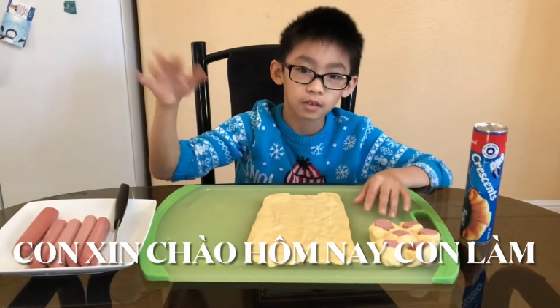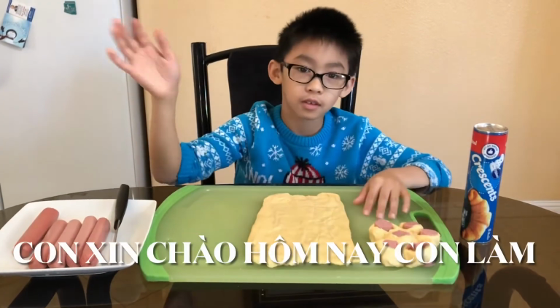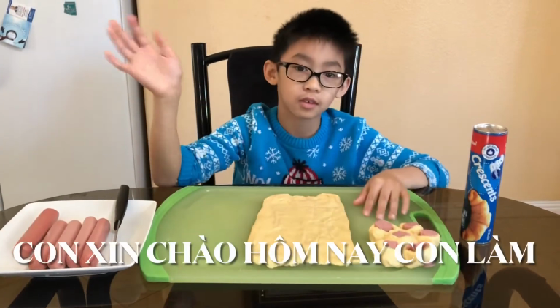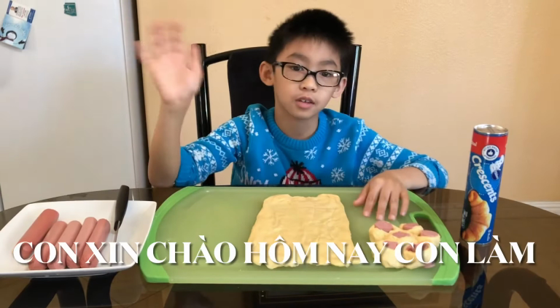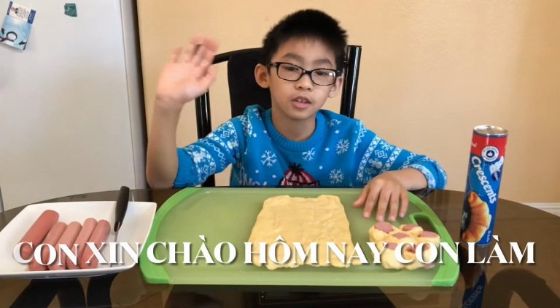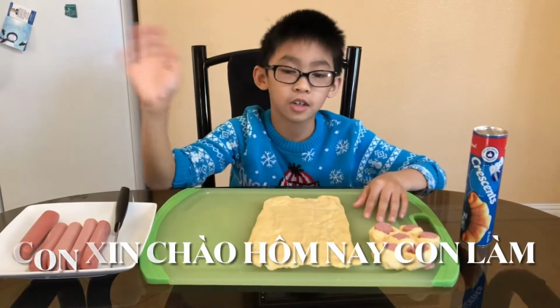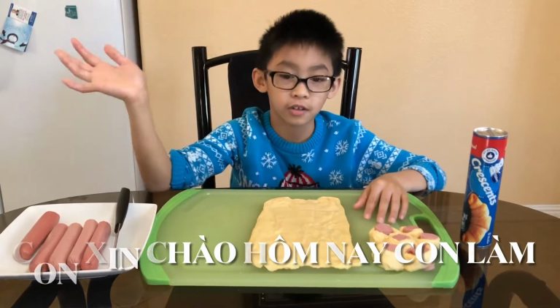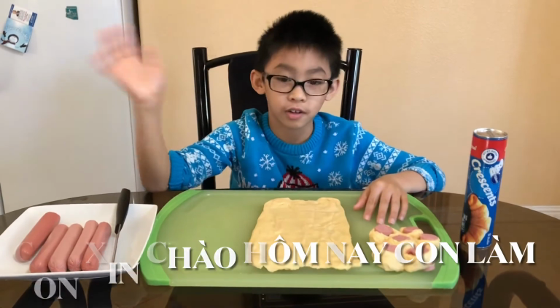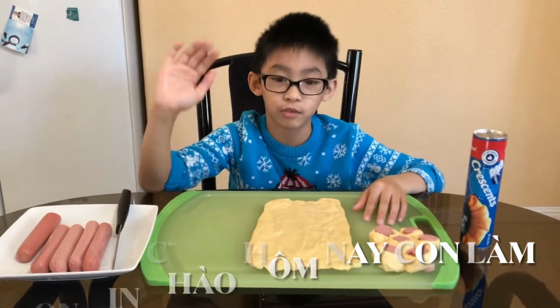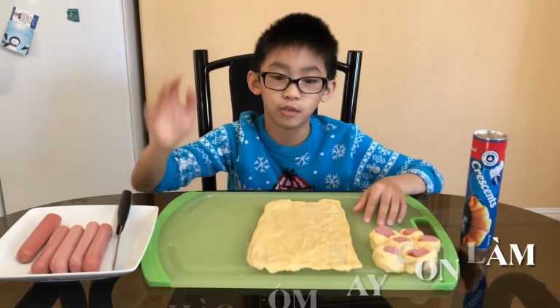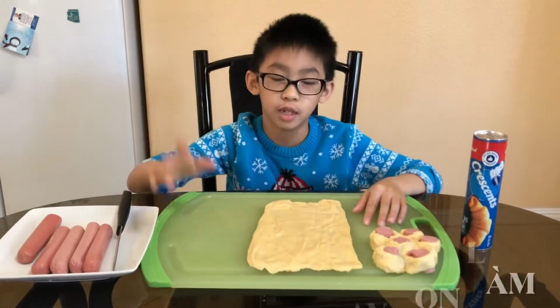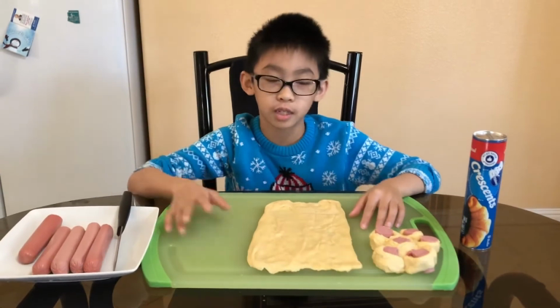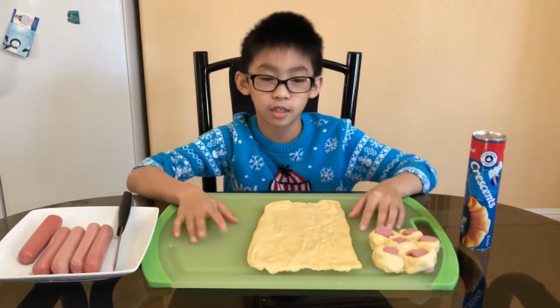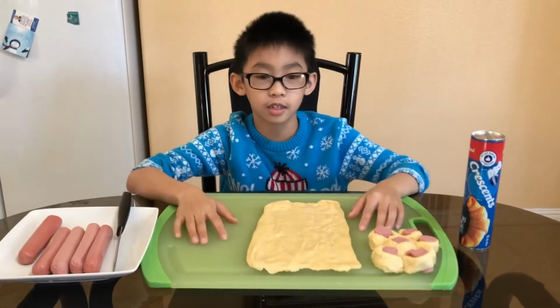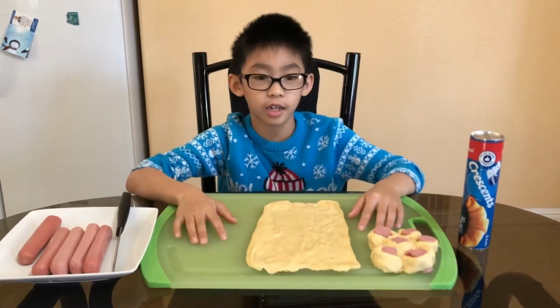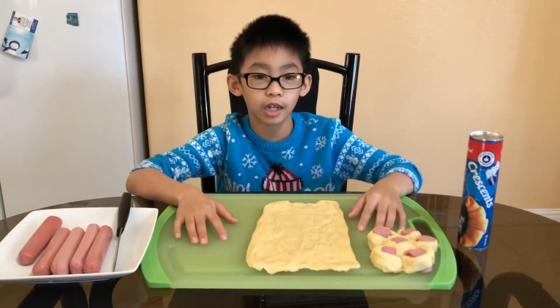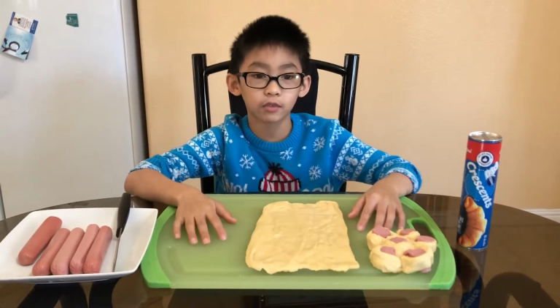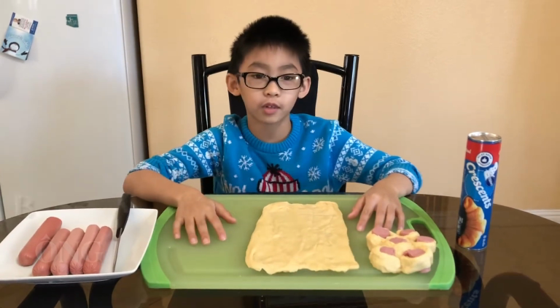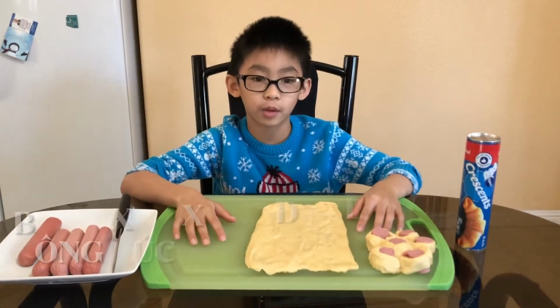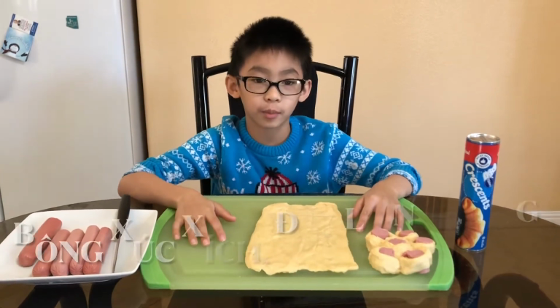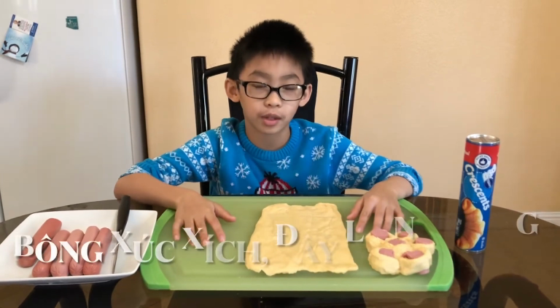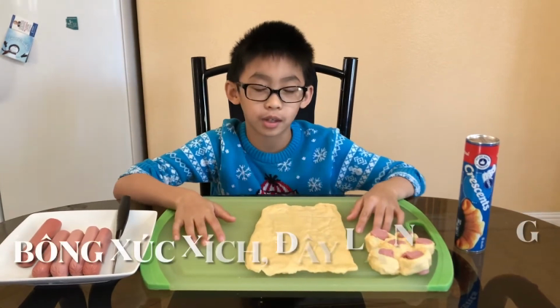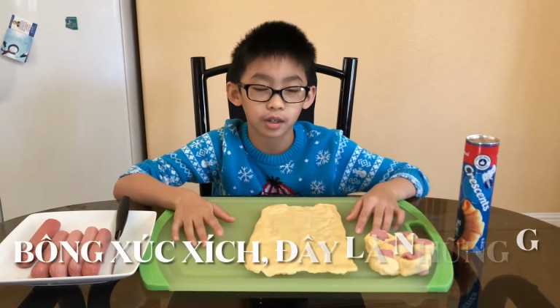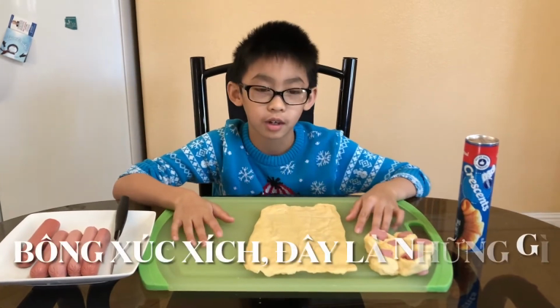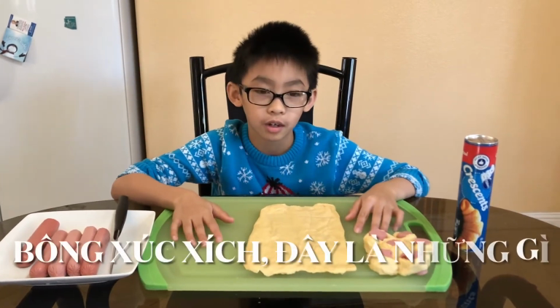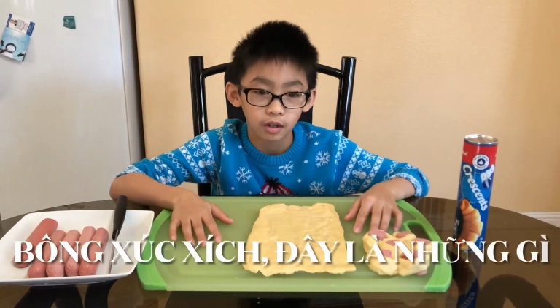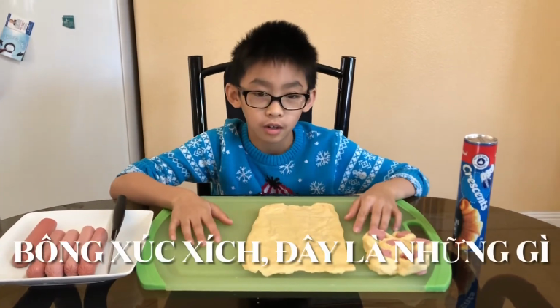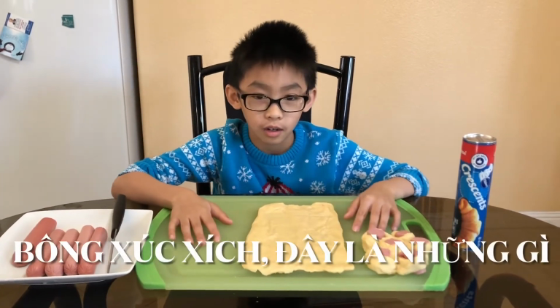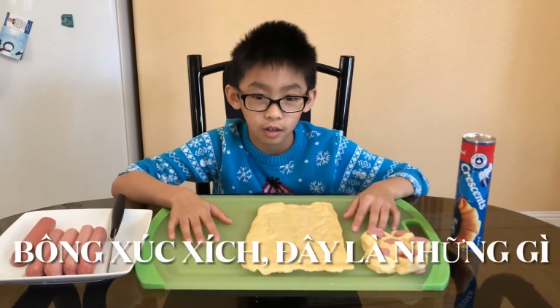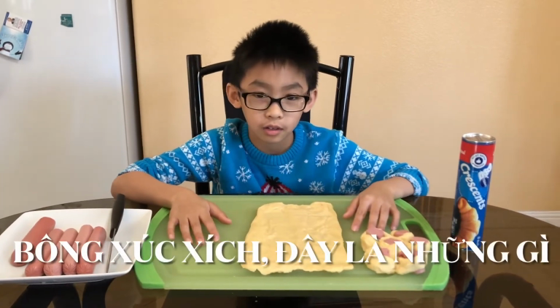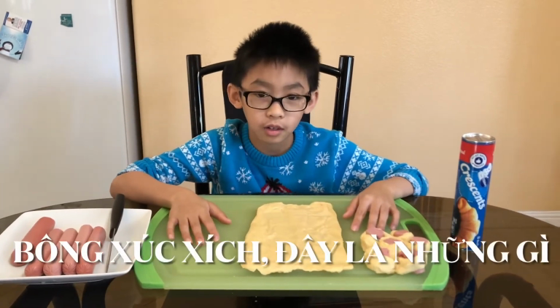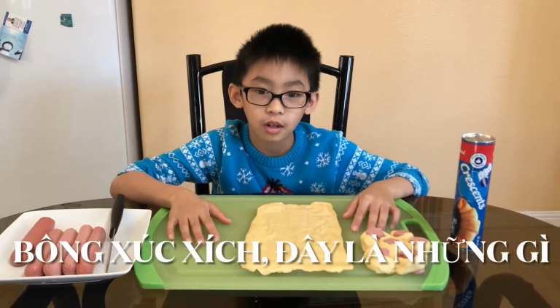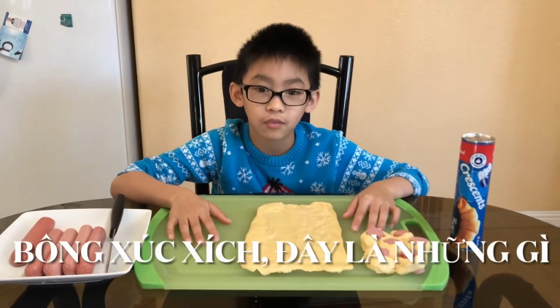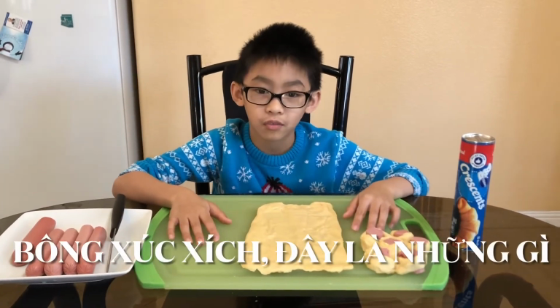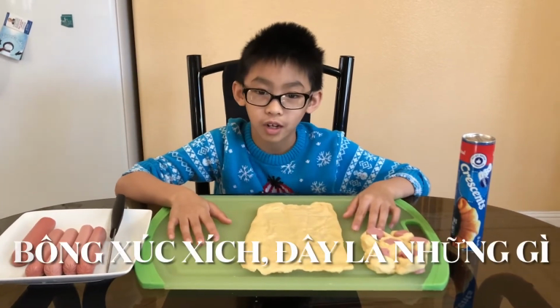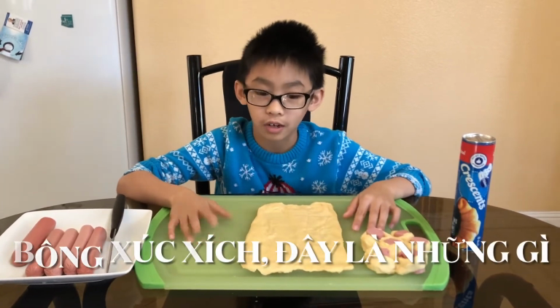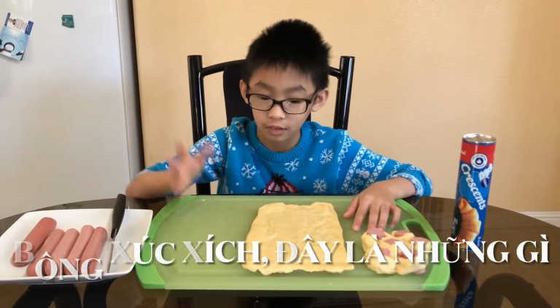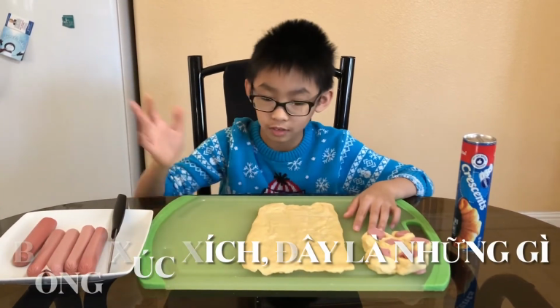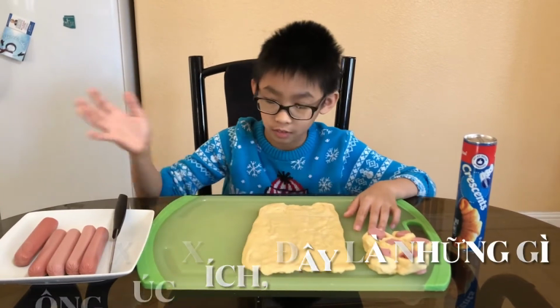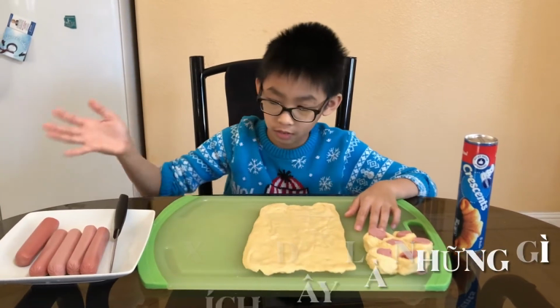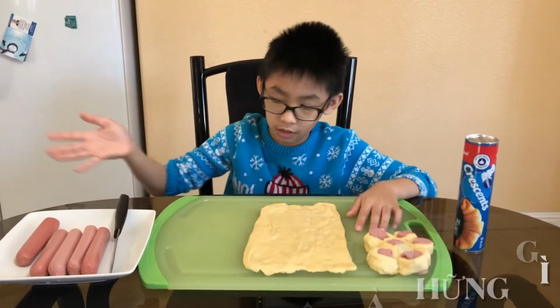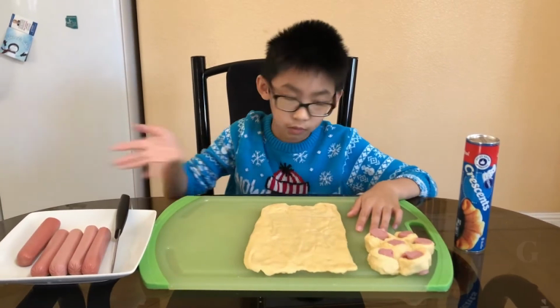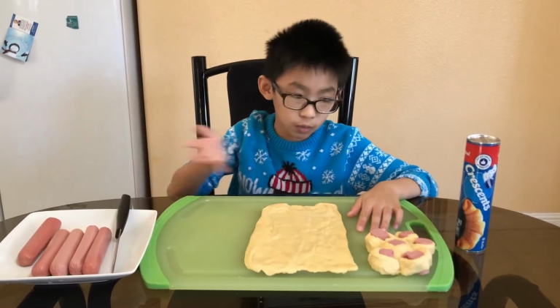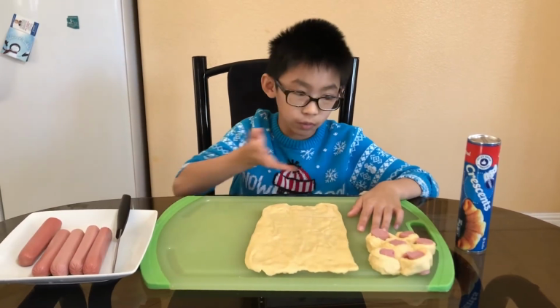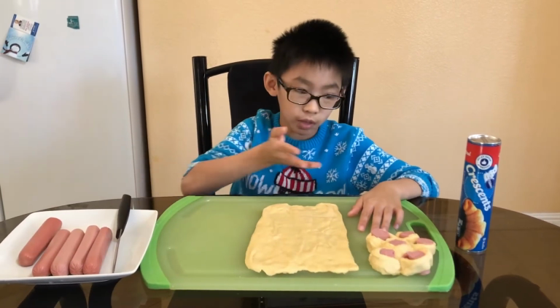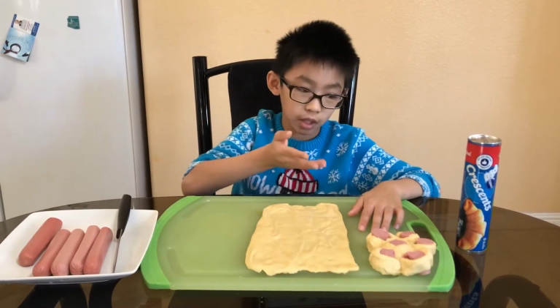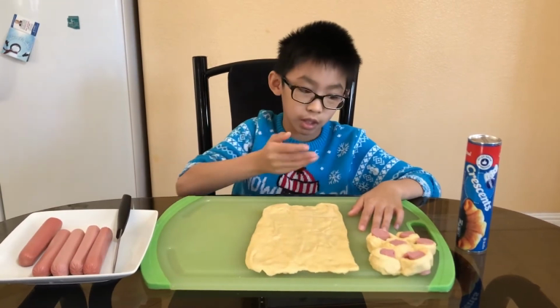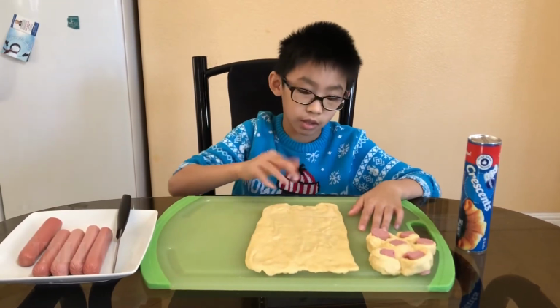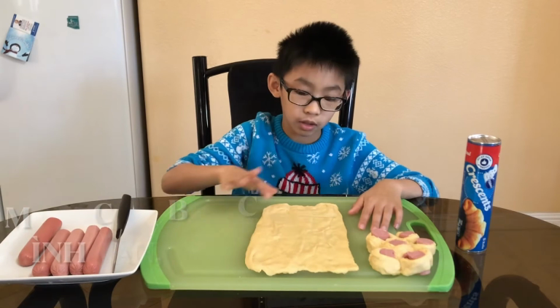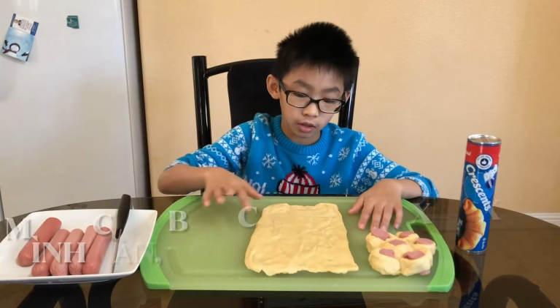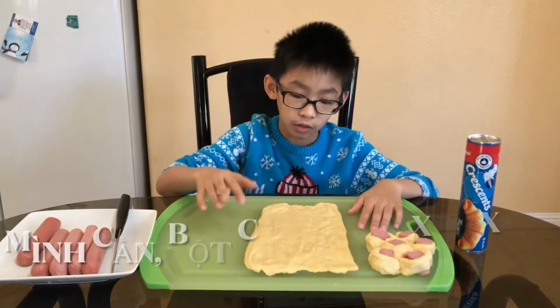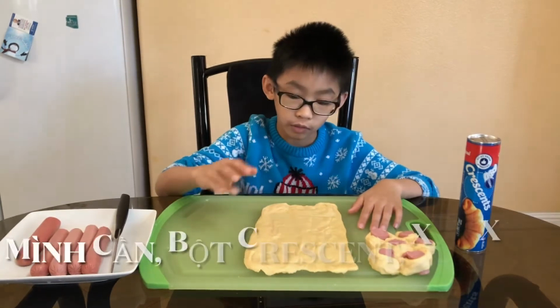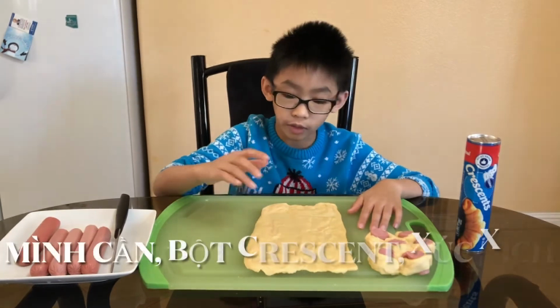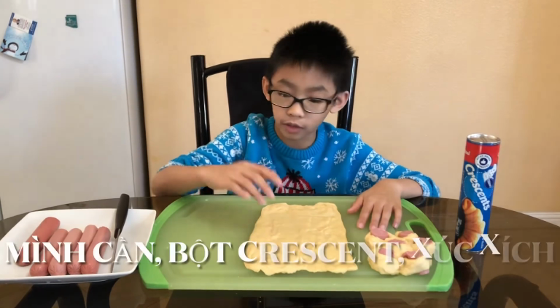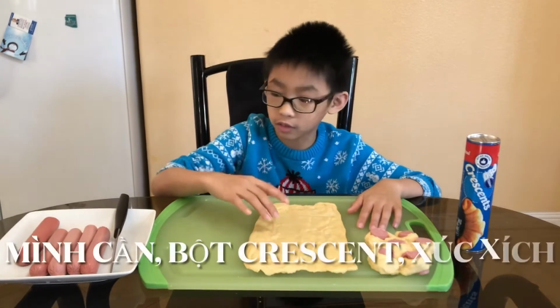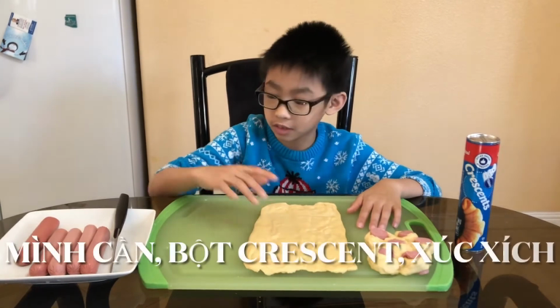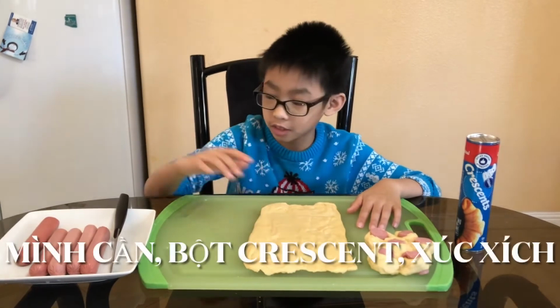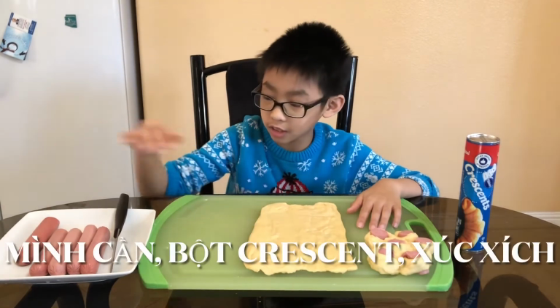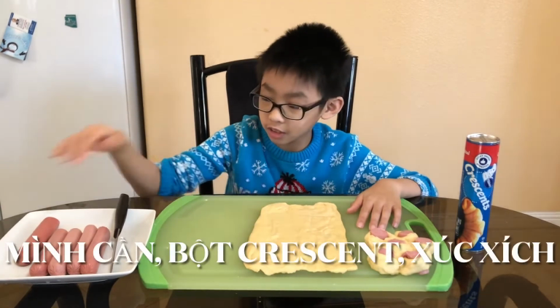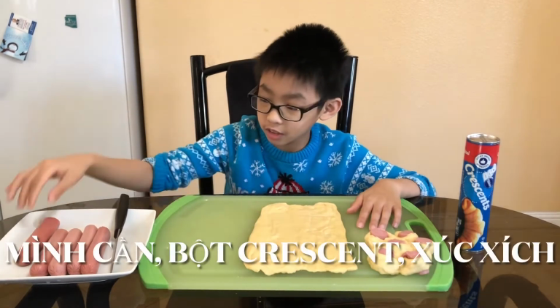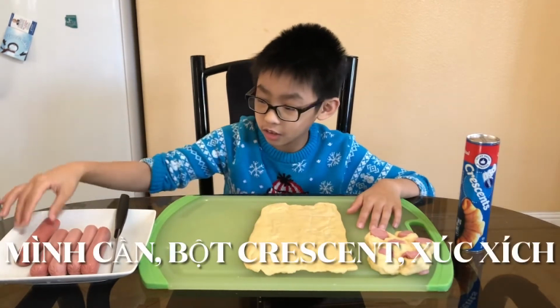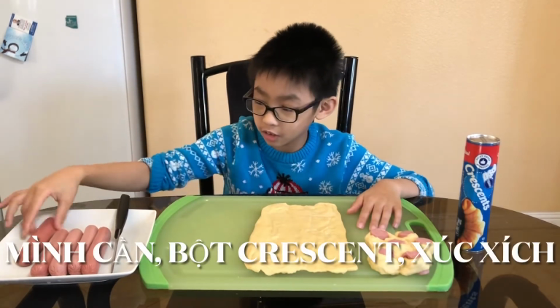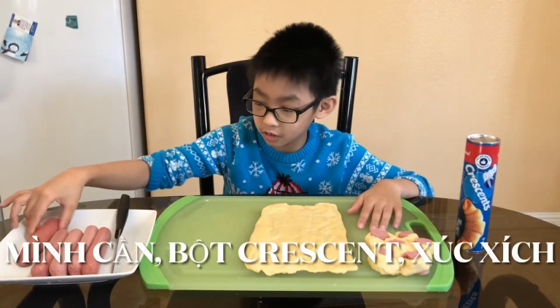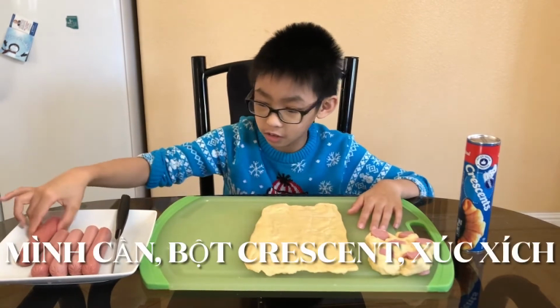Hello everyone. Today we are making hot dog flowers. This is what we need: crescents and hot dogs.